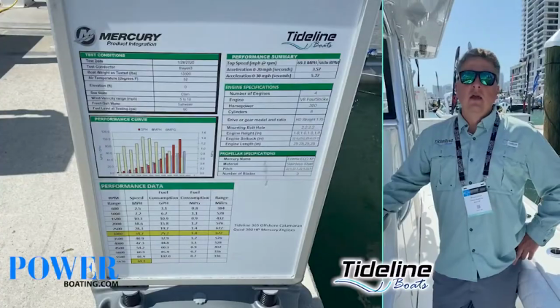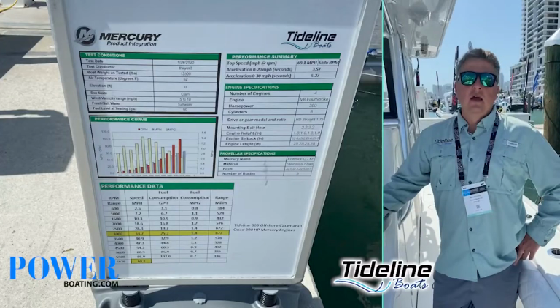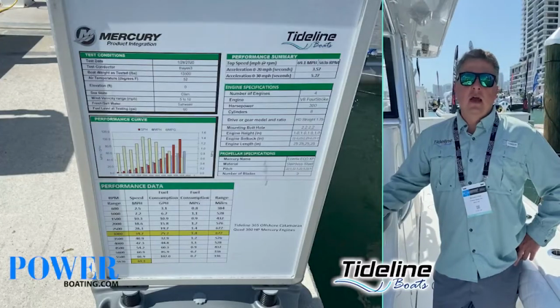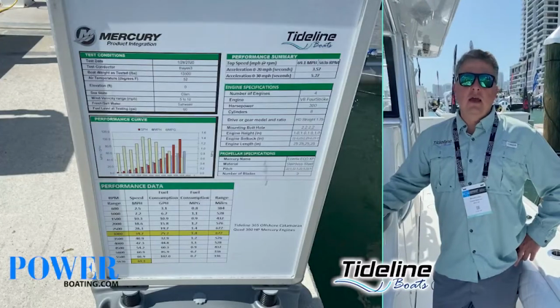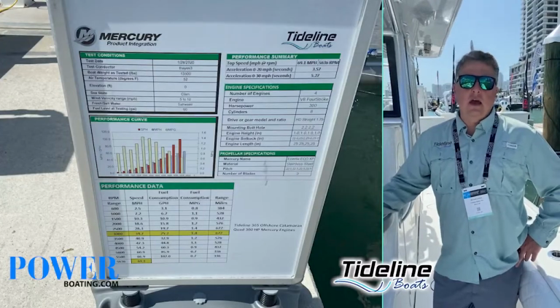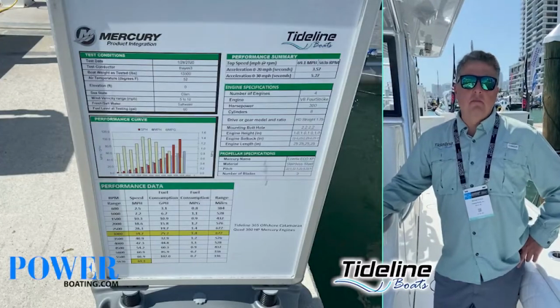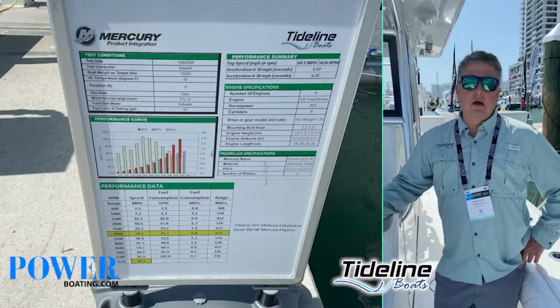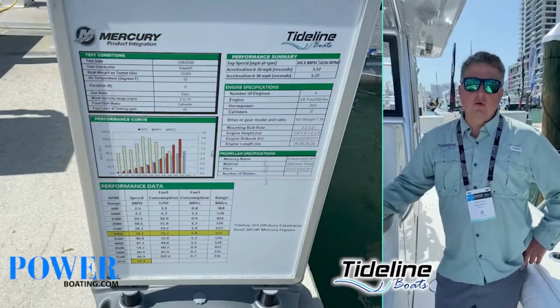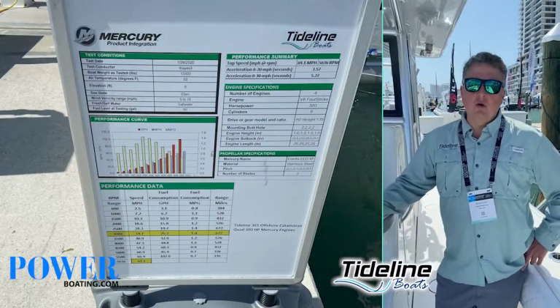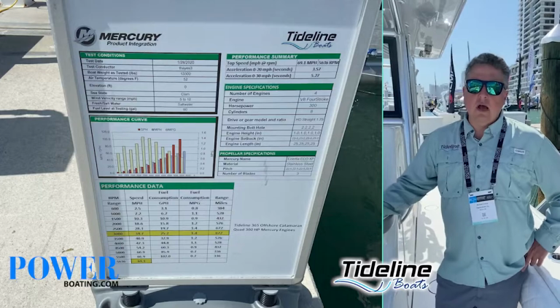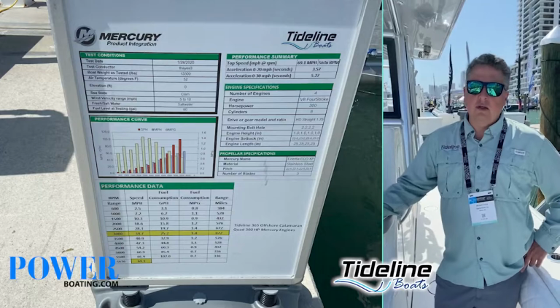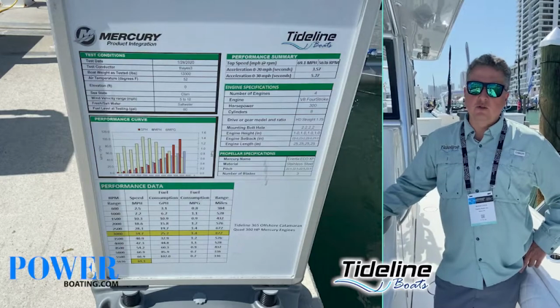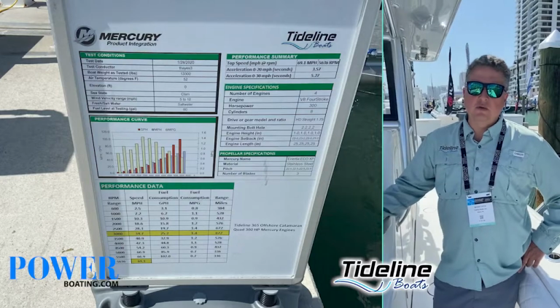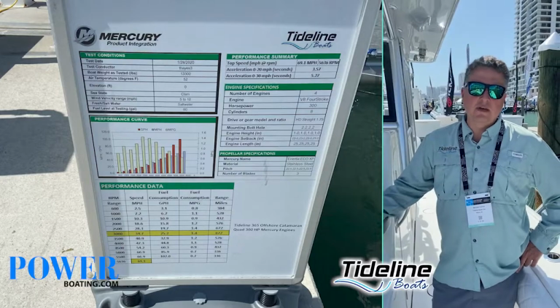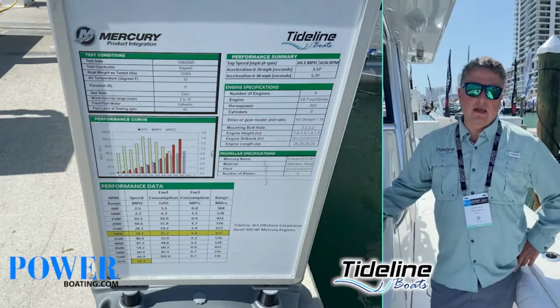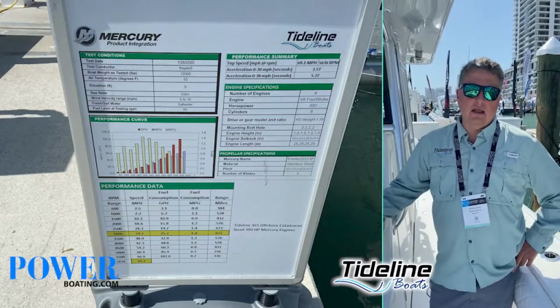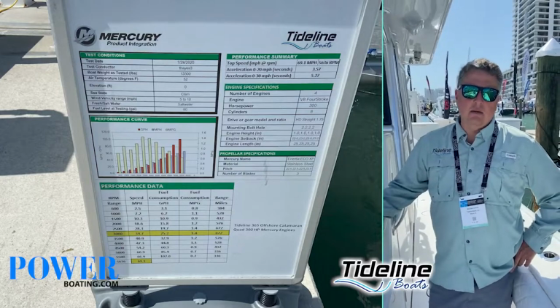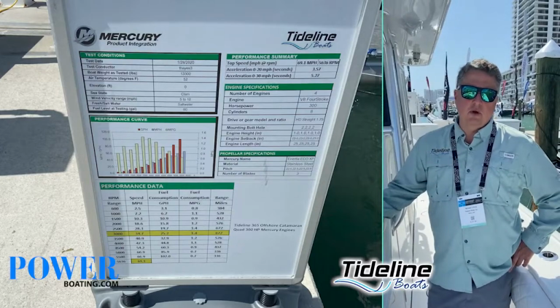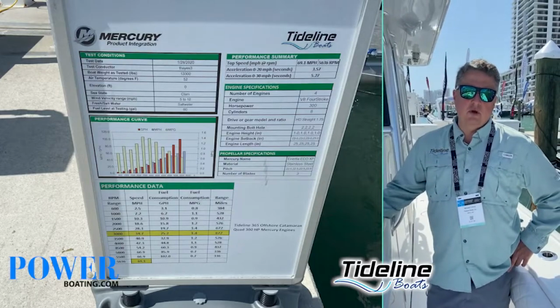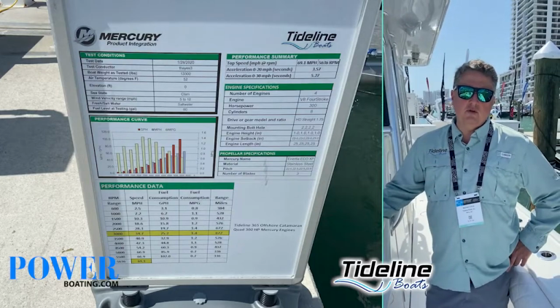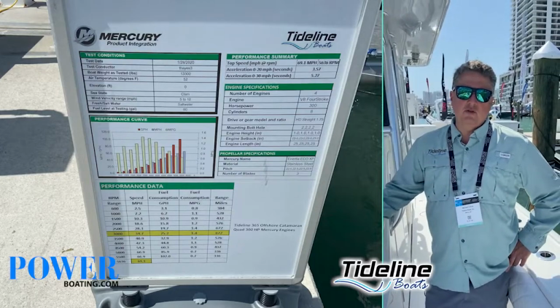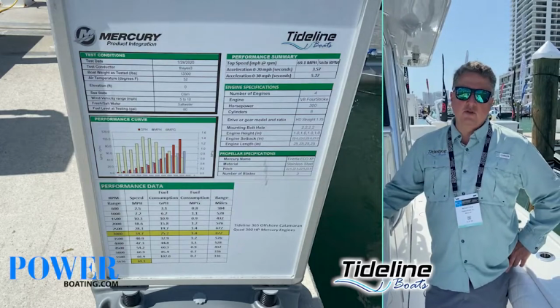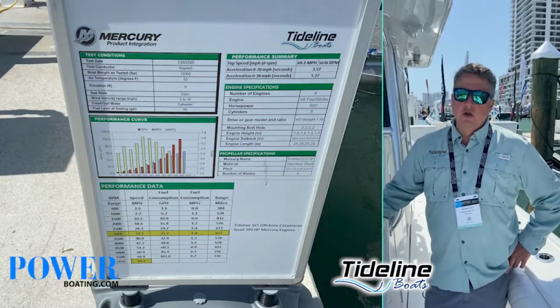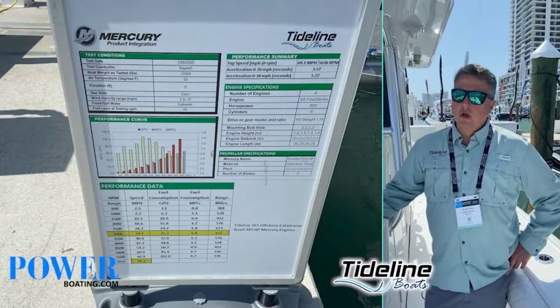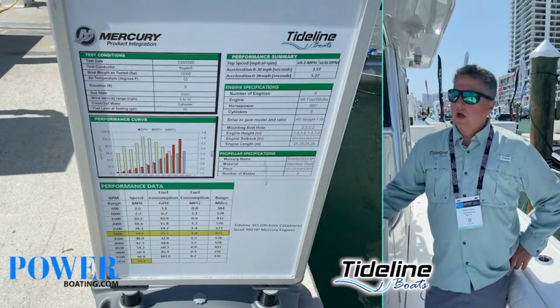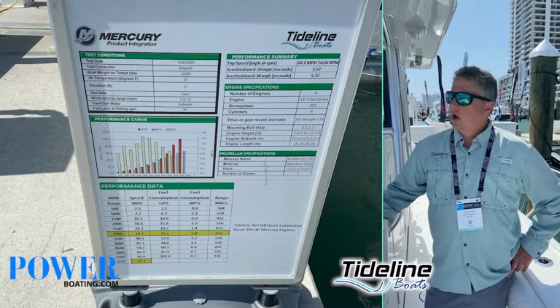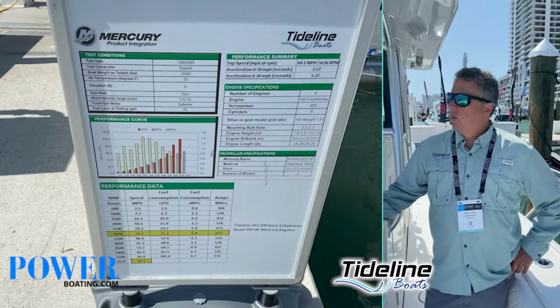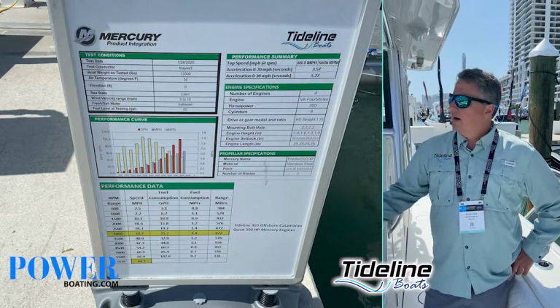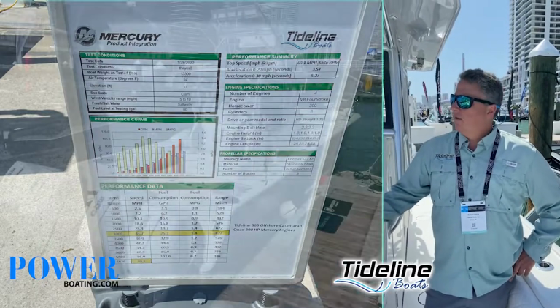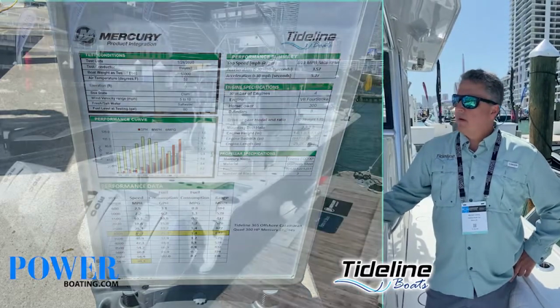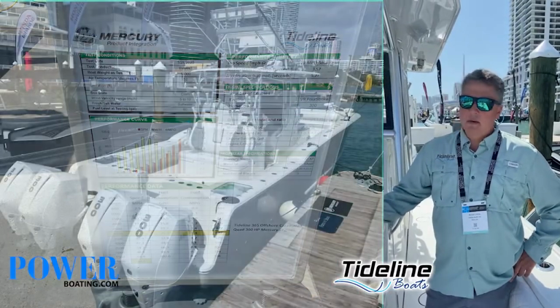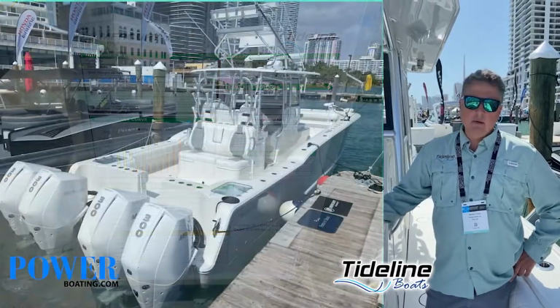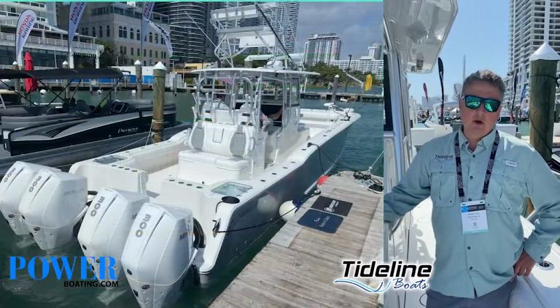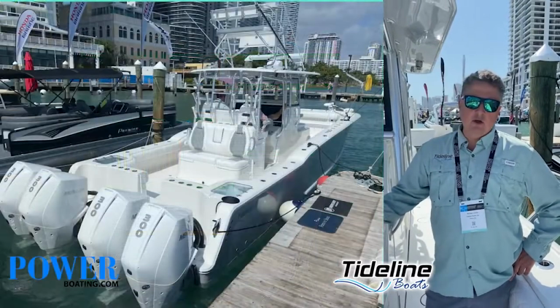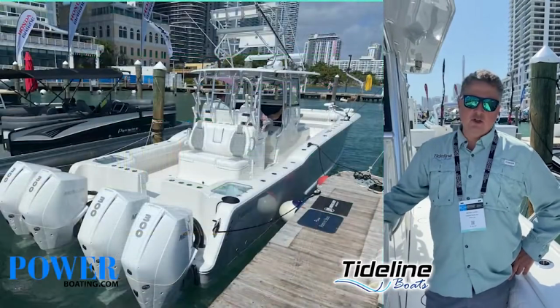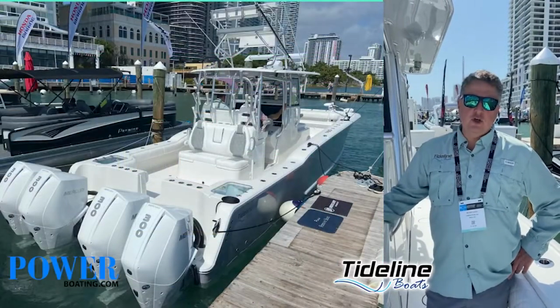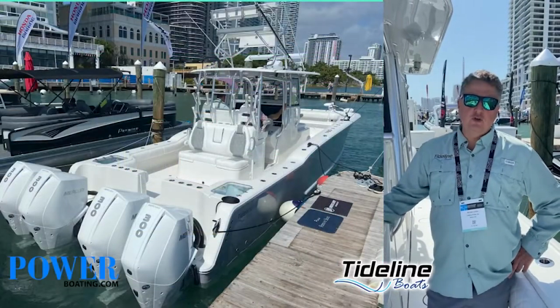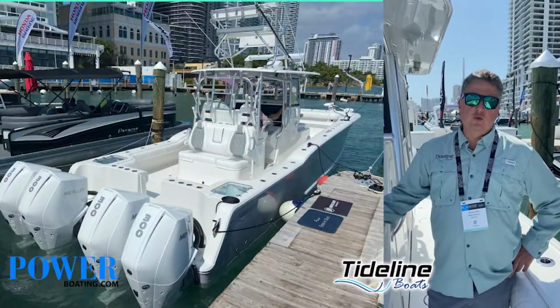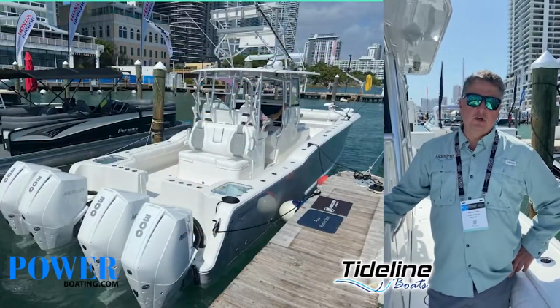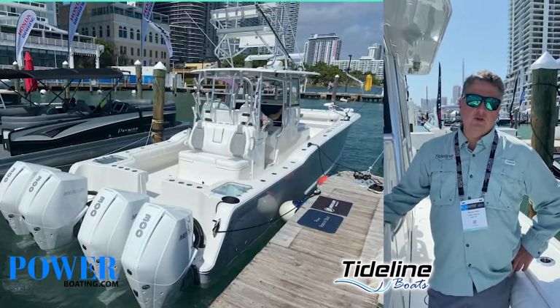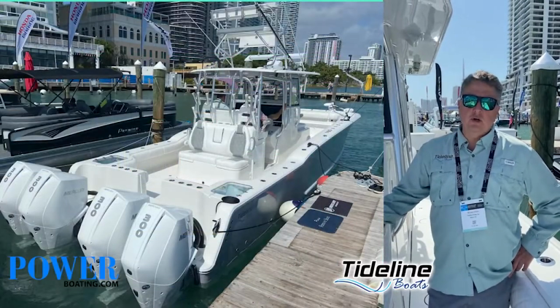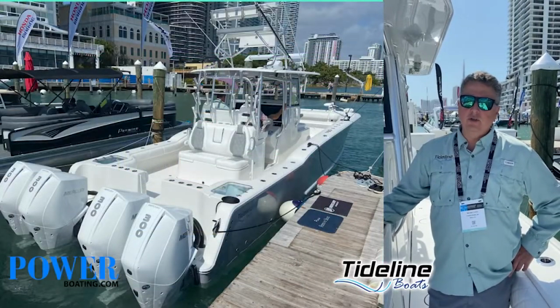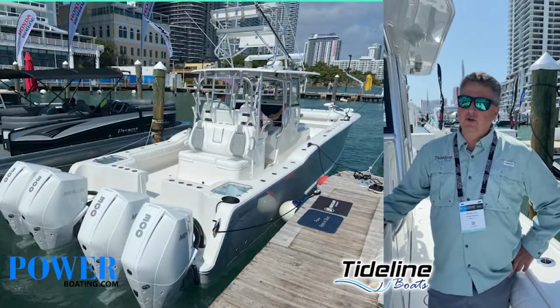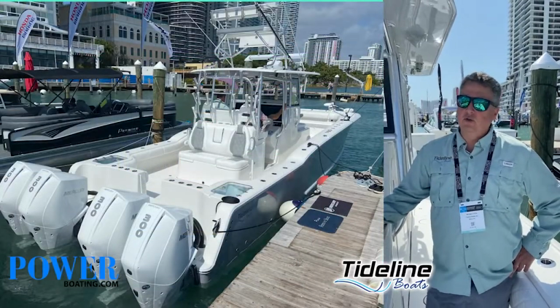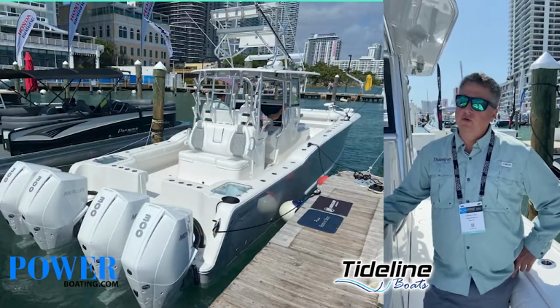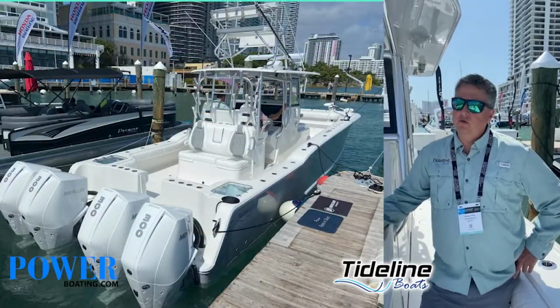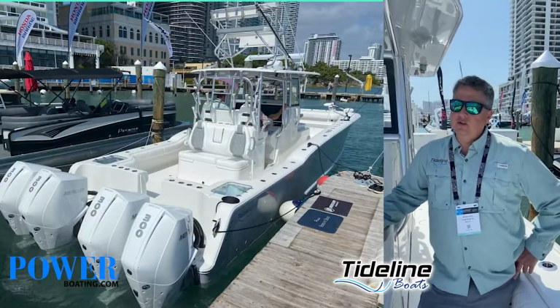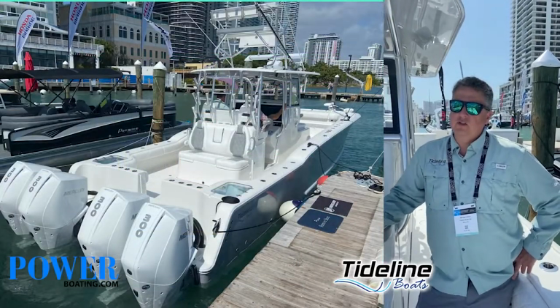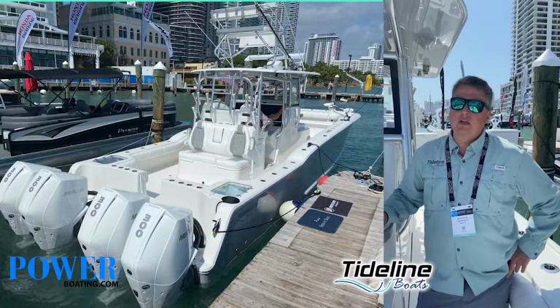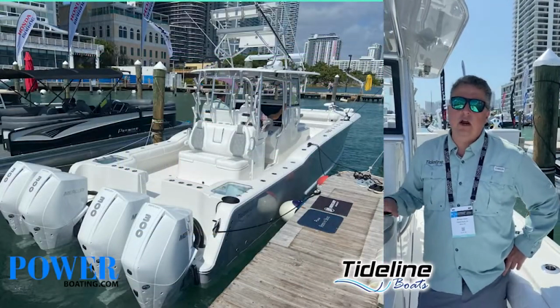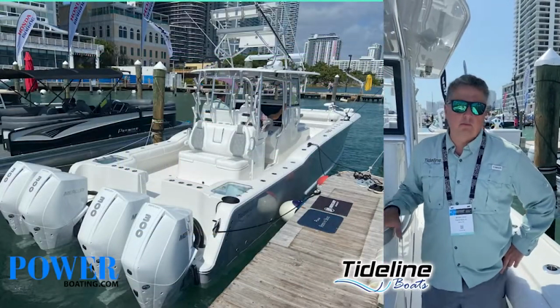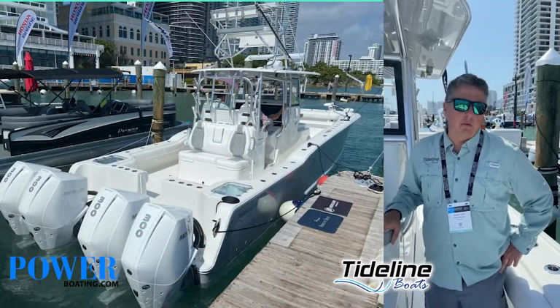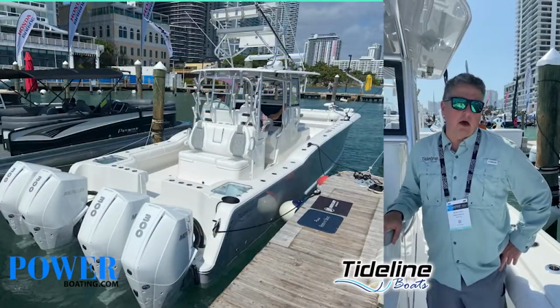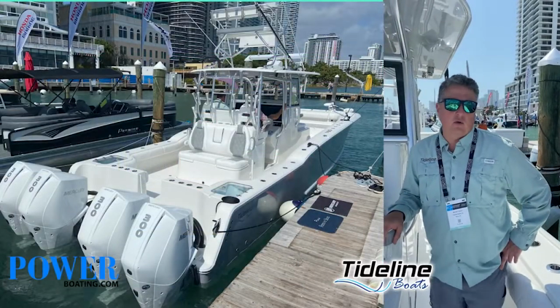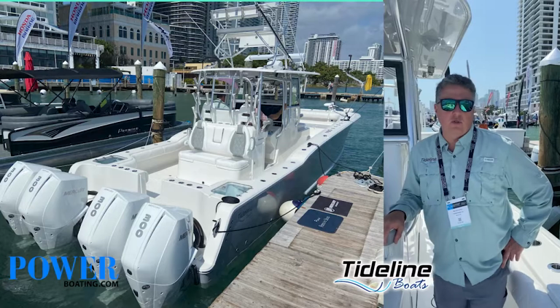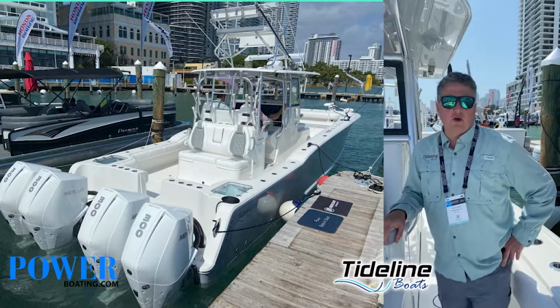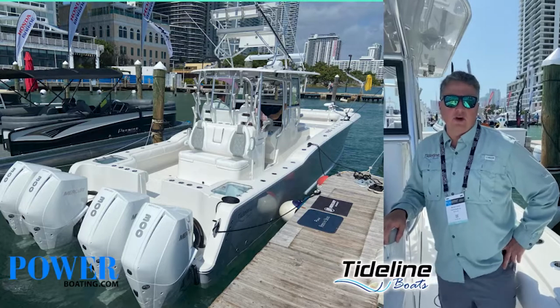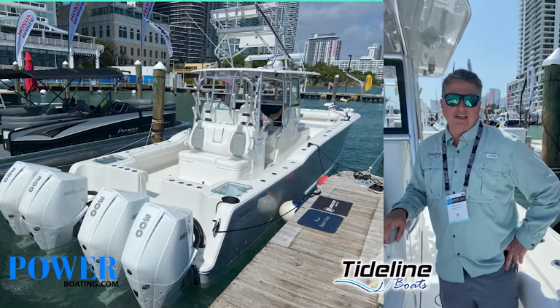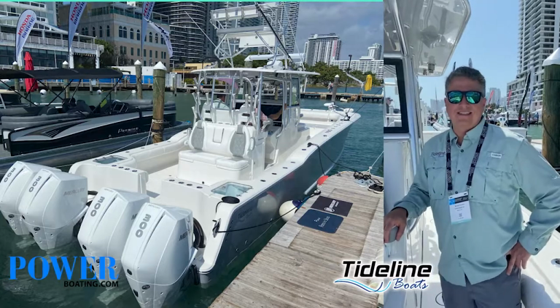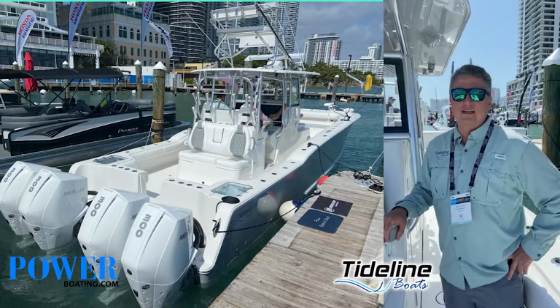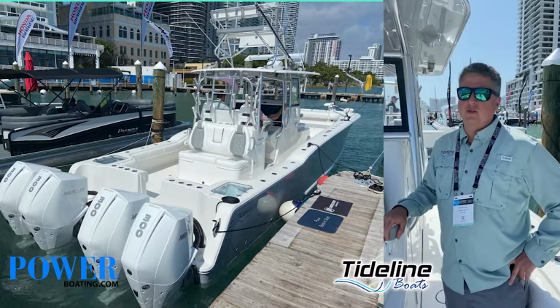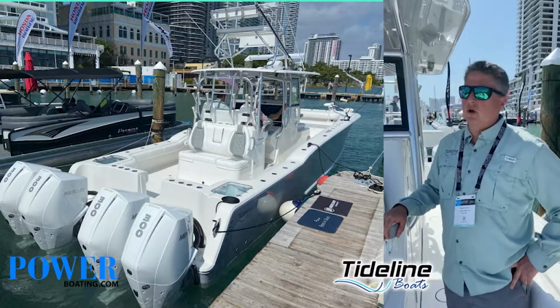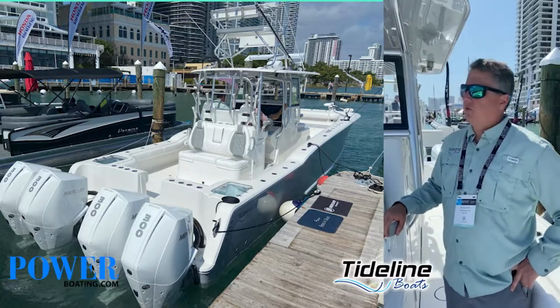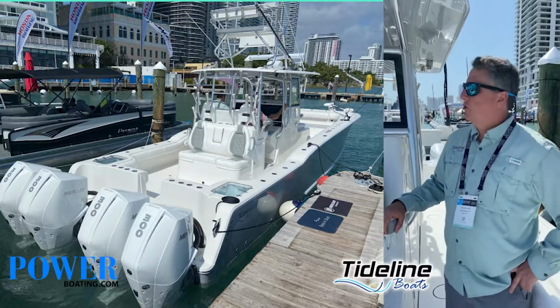Hey, I'm Michael Collins with Tidelined Boats. We're at the Miami Boat Show 2022. This is our Model 36 Offshore.